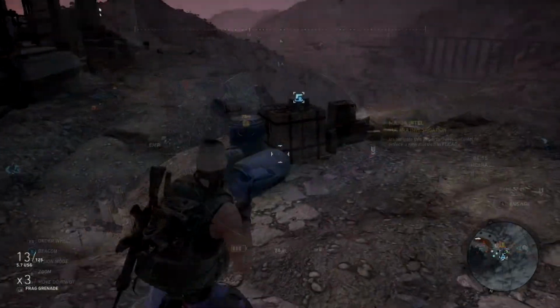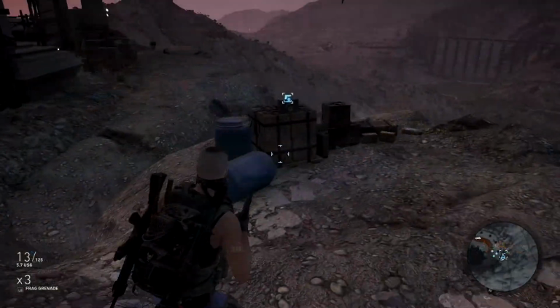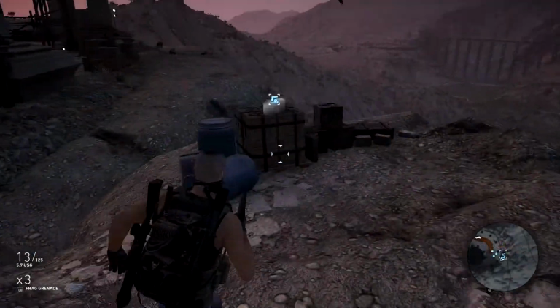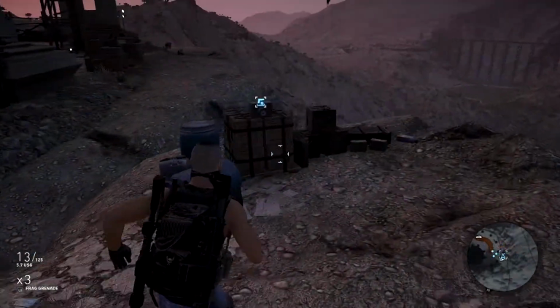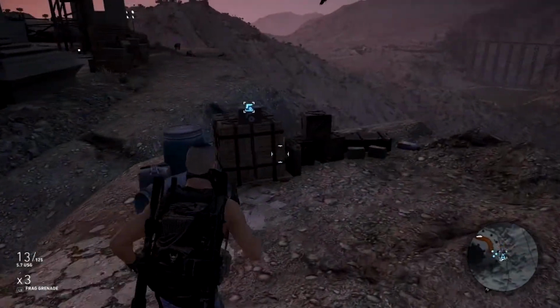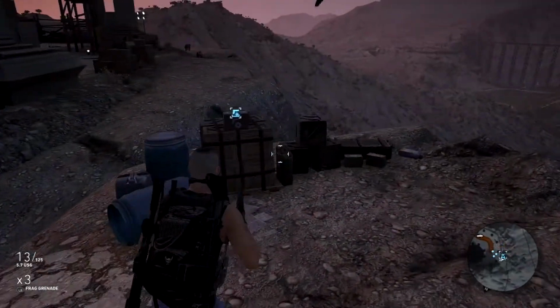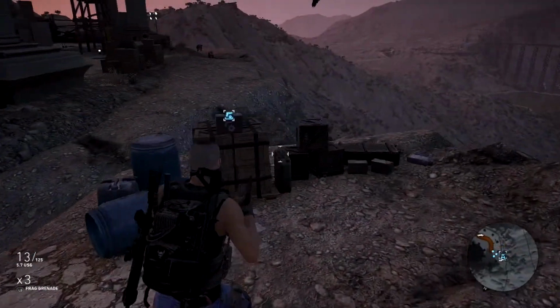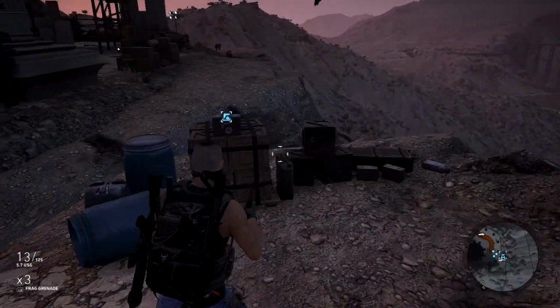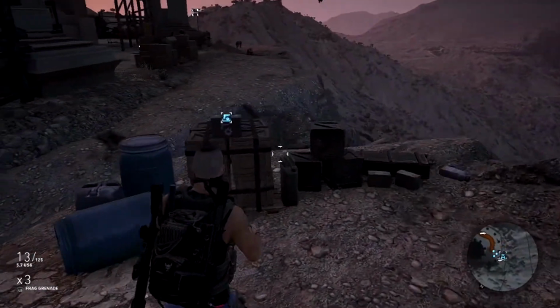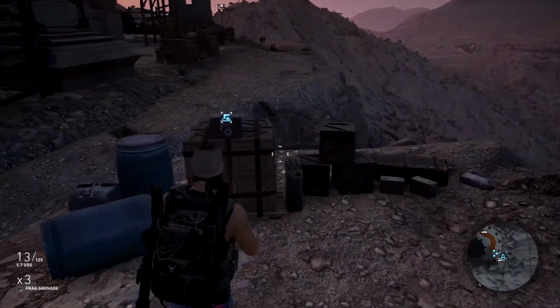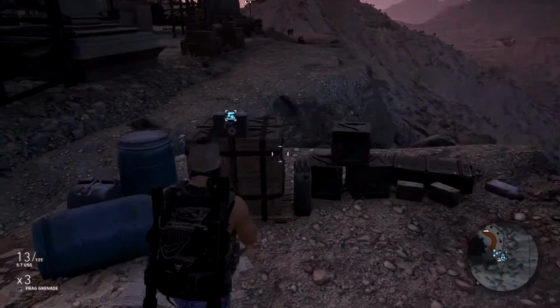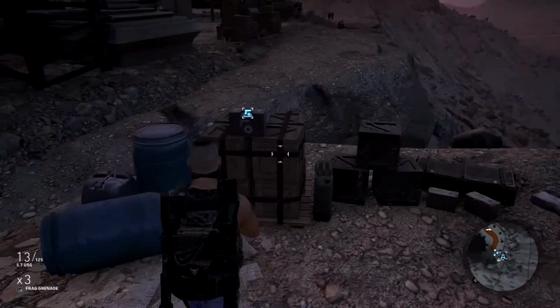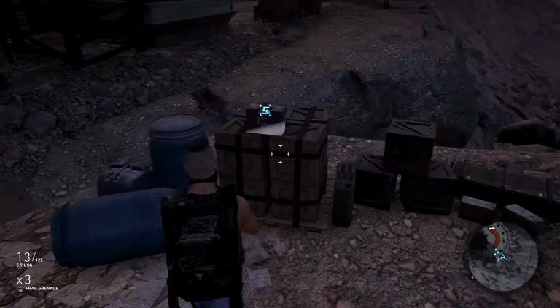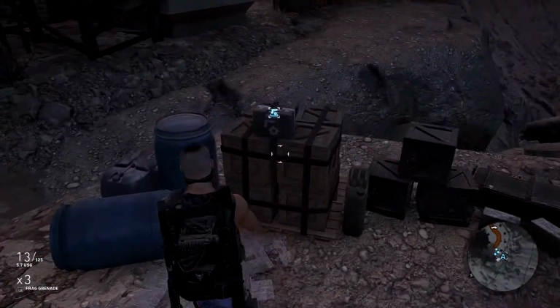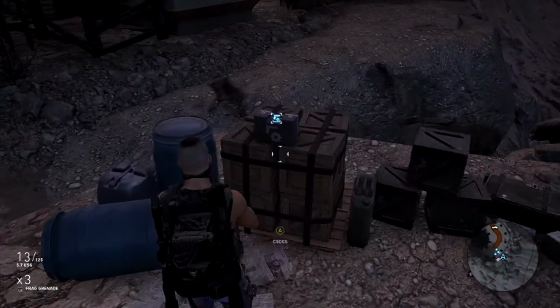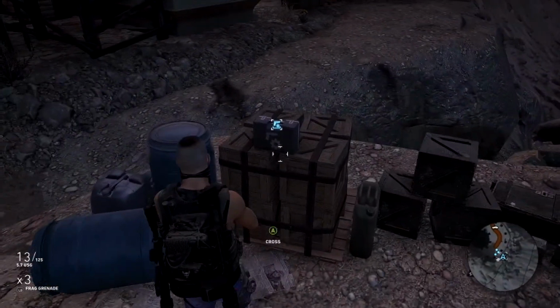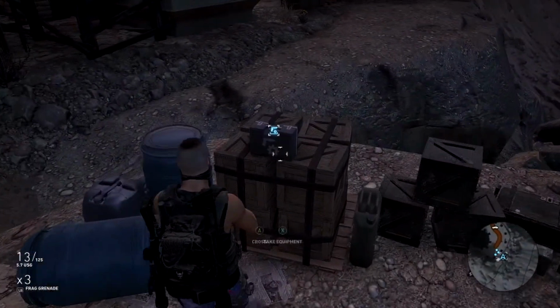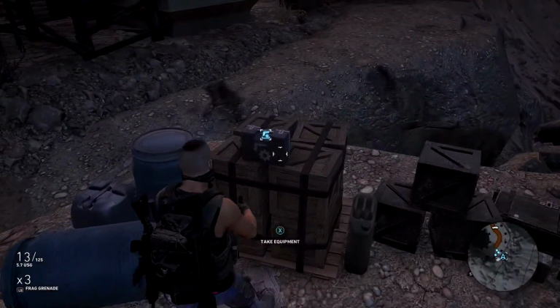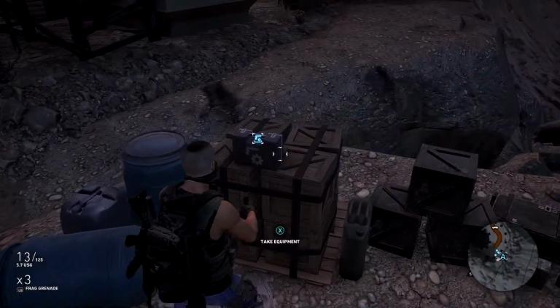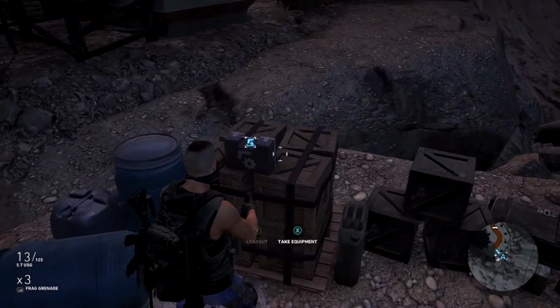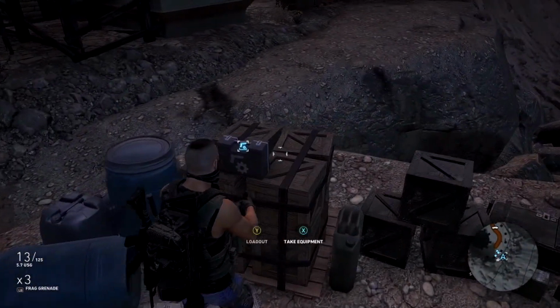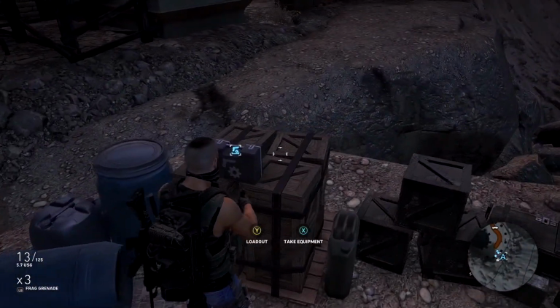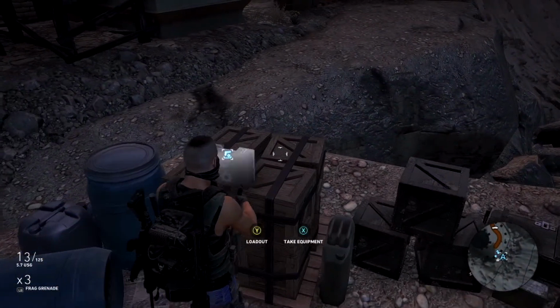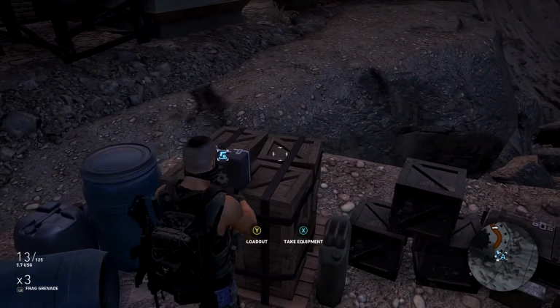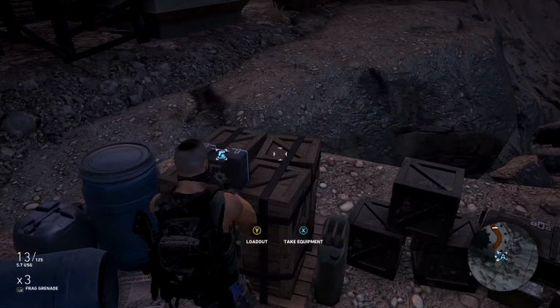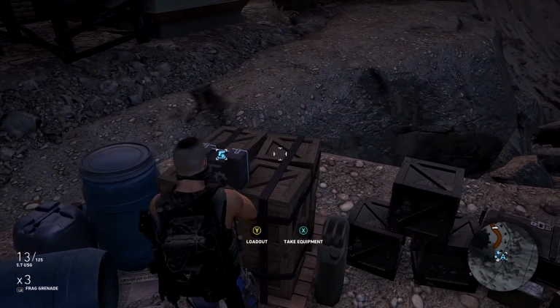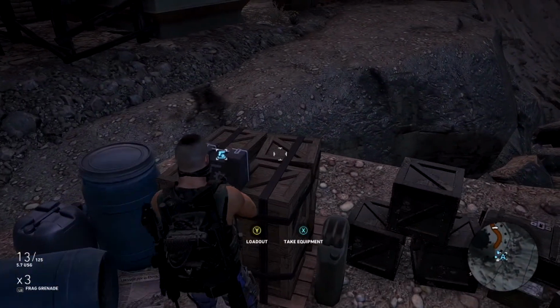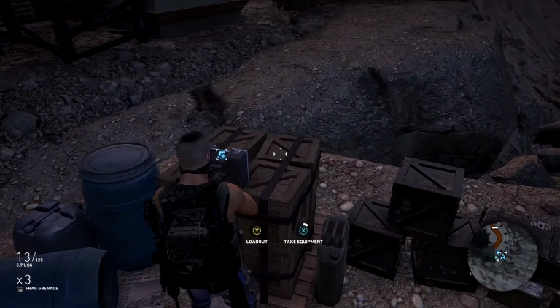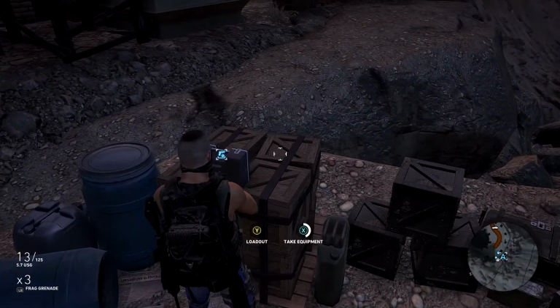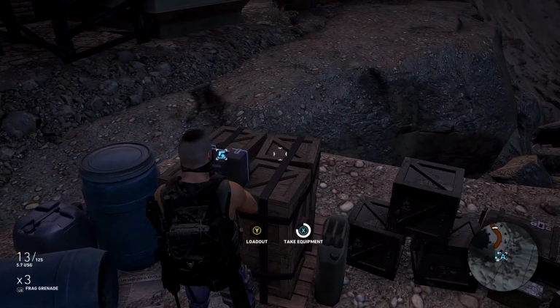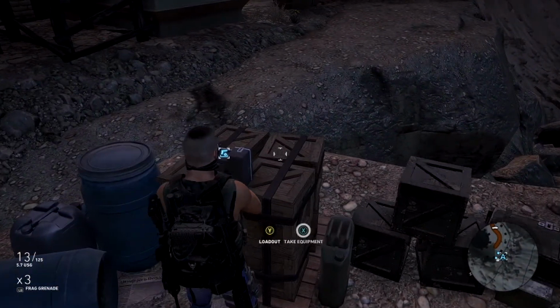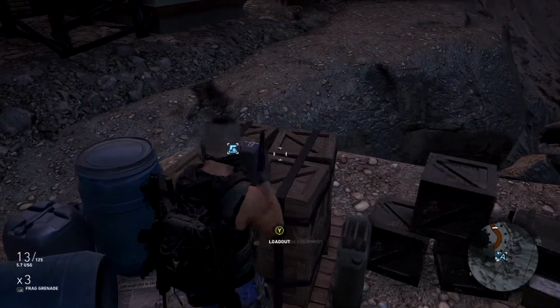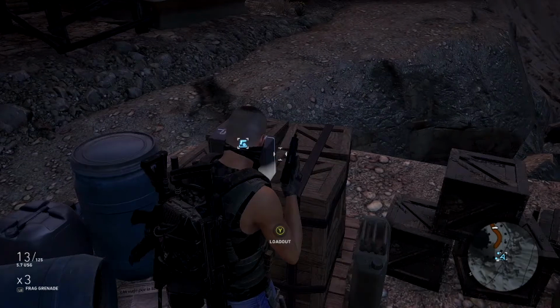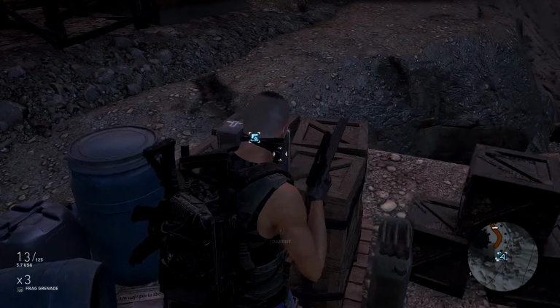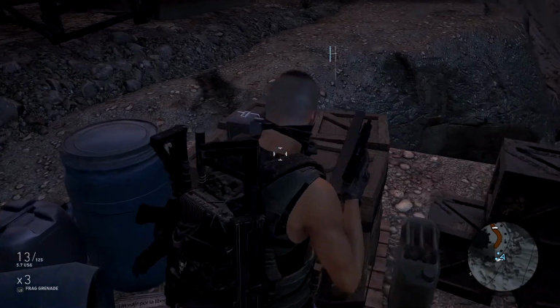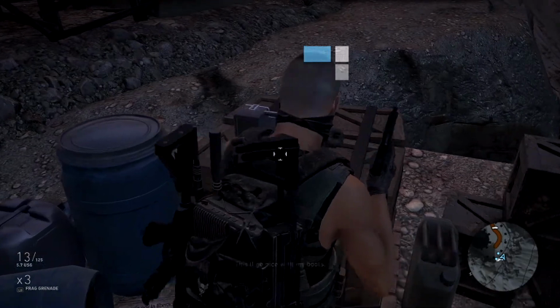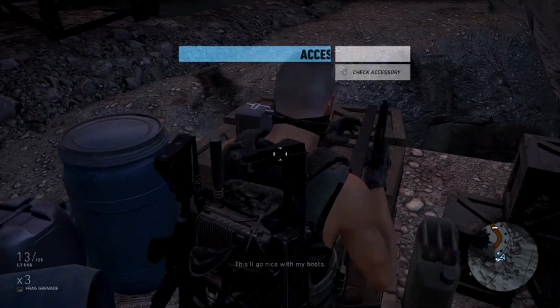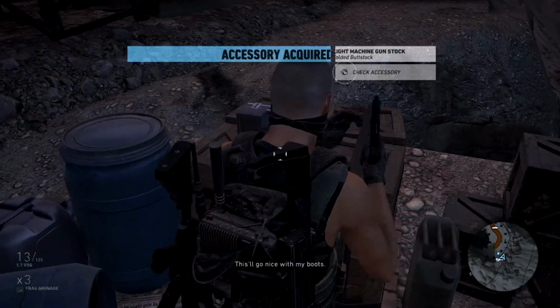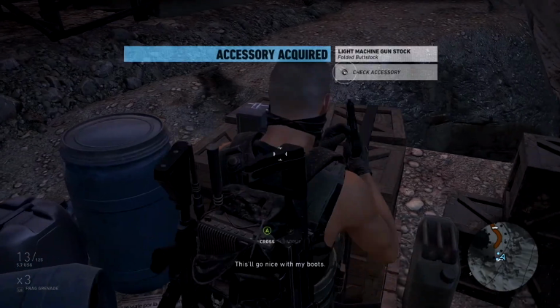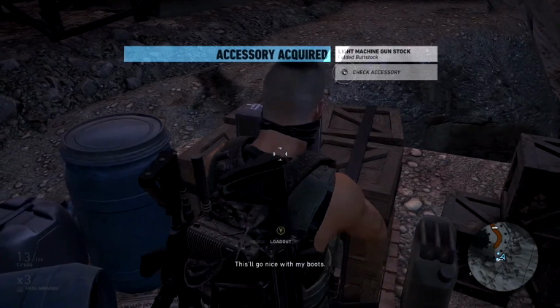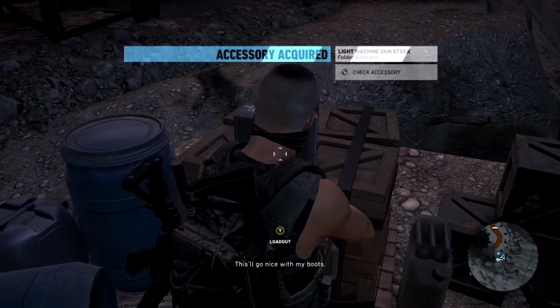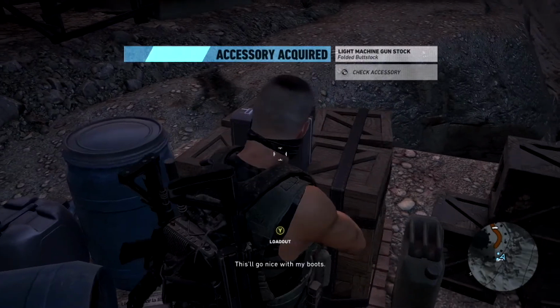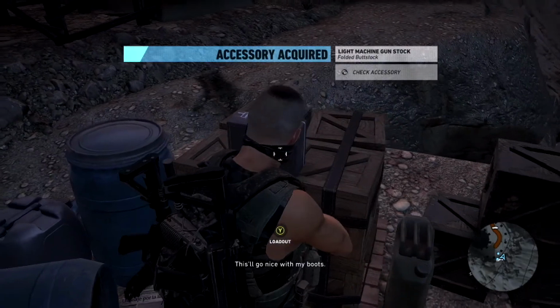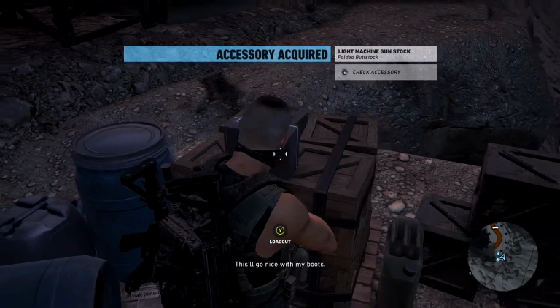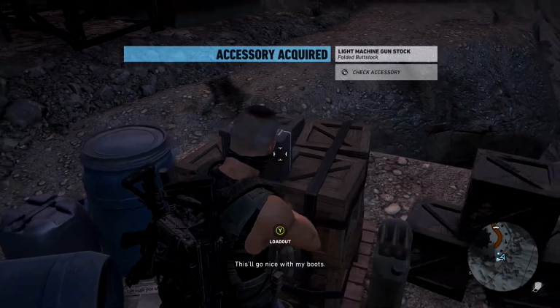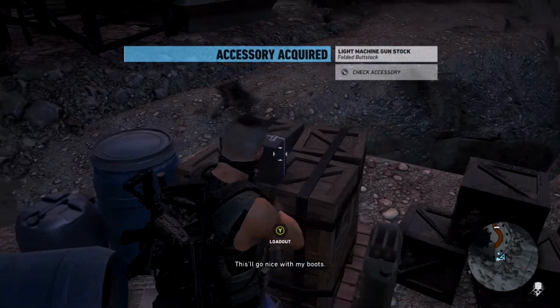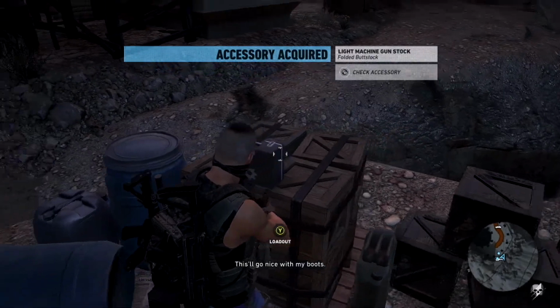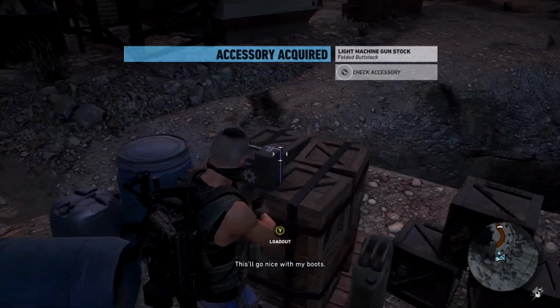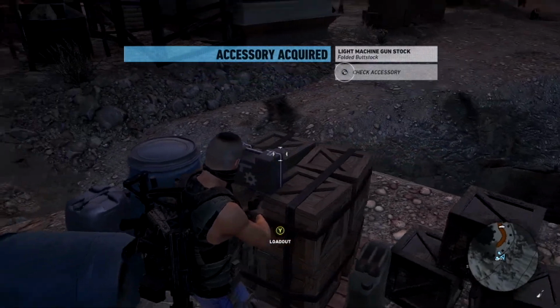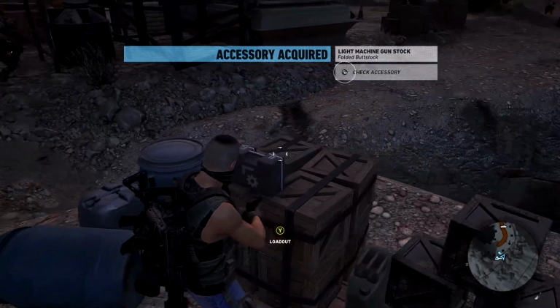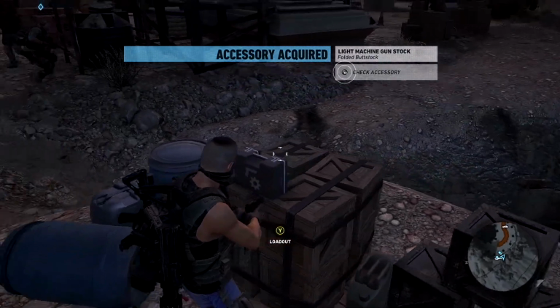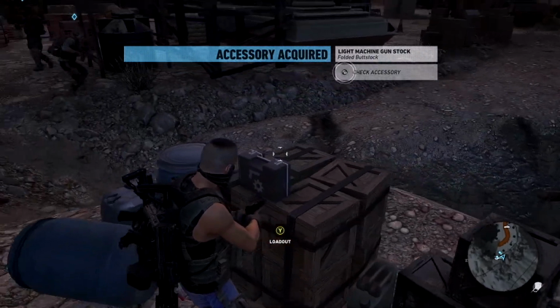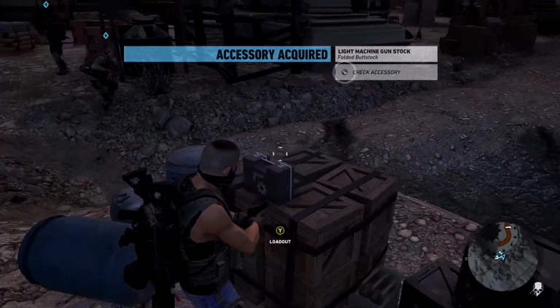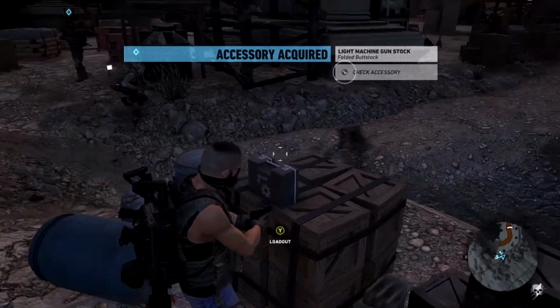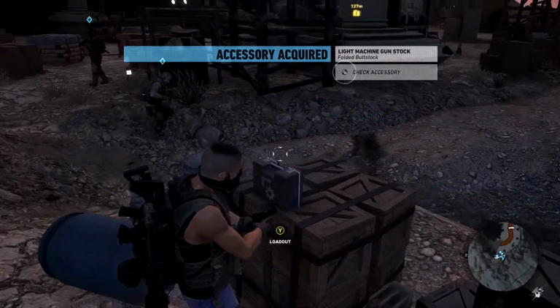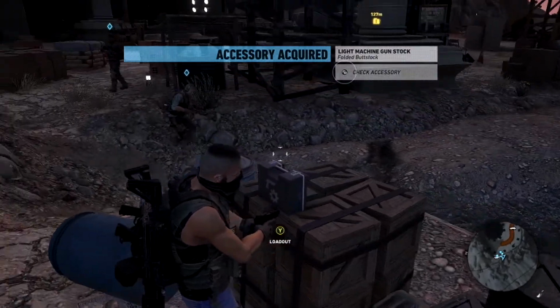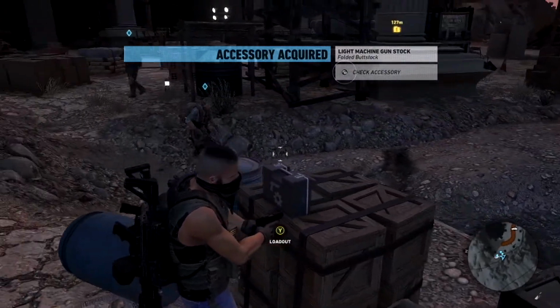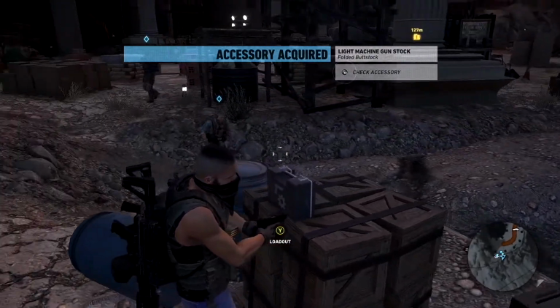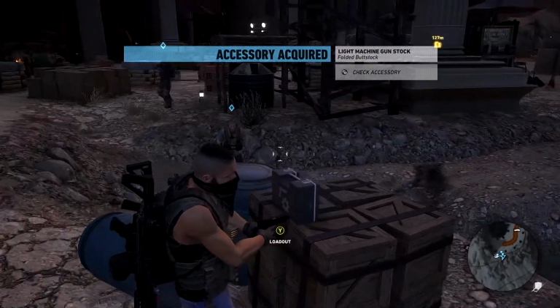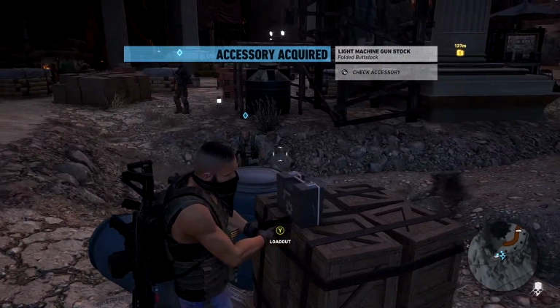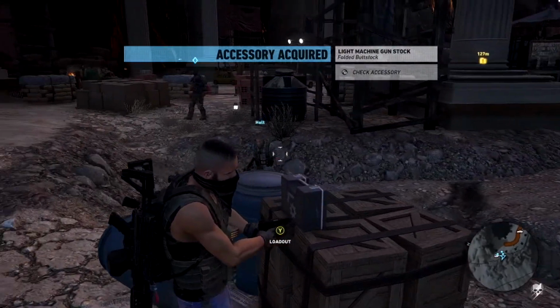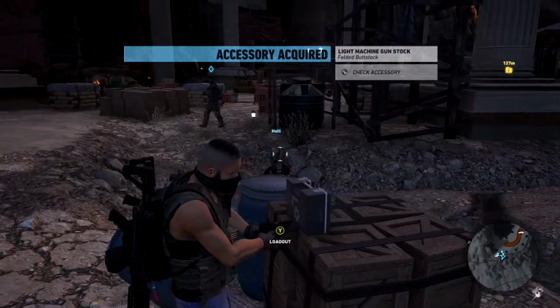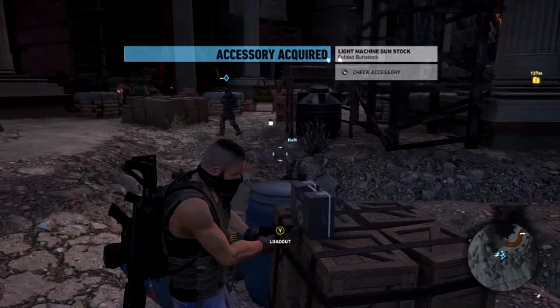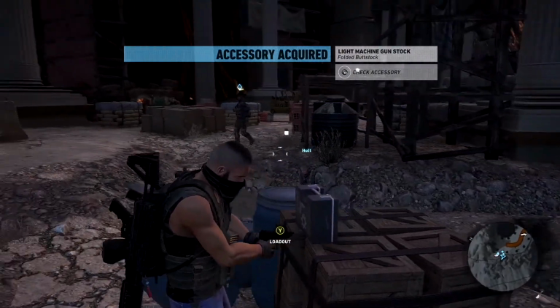So that's it for this quick tip on the folded buttstock for the Stoner LMG A1. I'll see you next time. Thanks for watching!